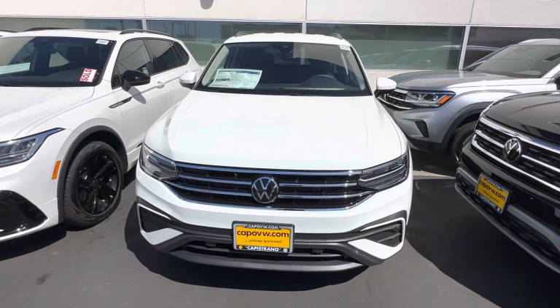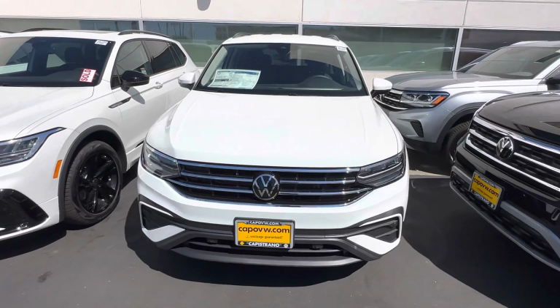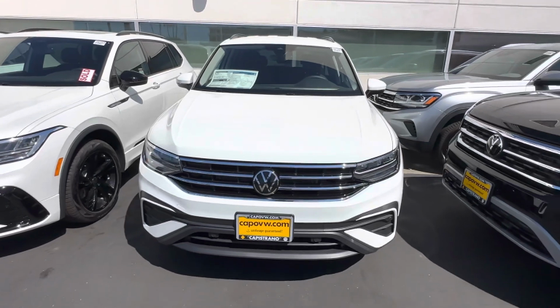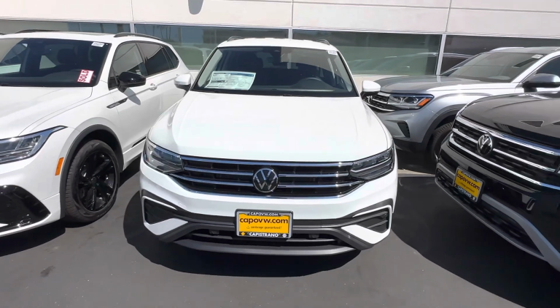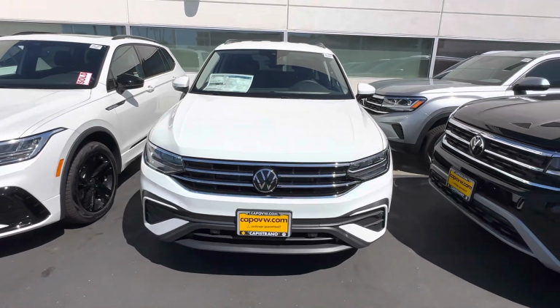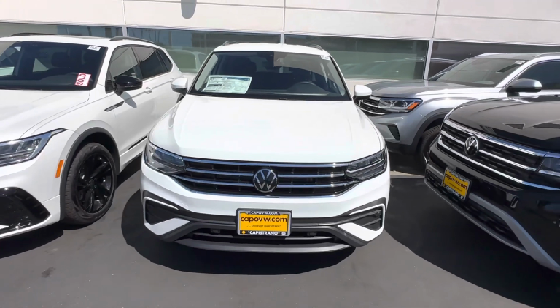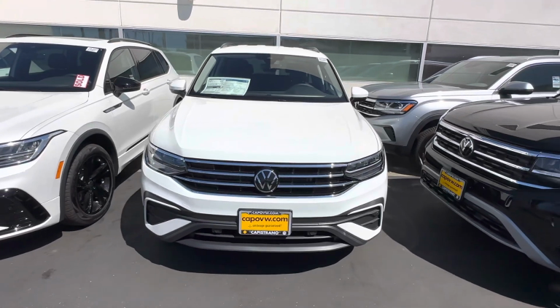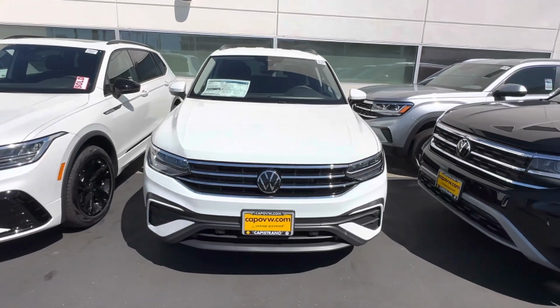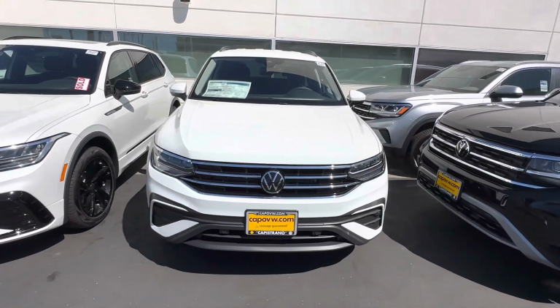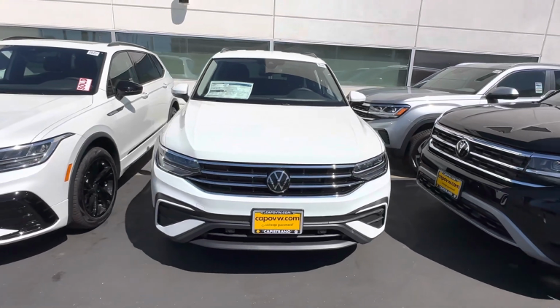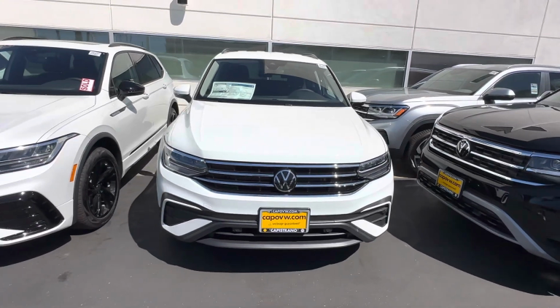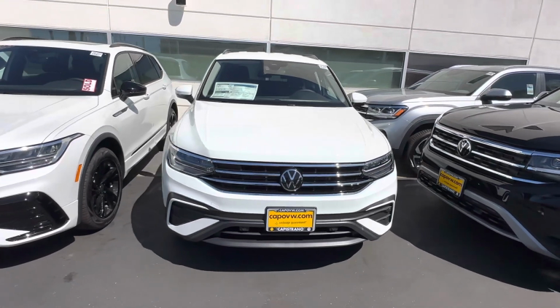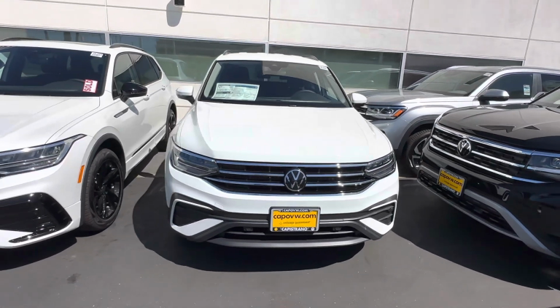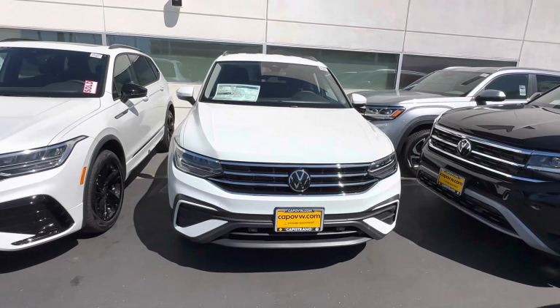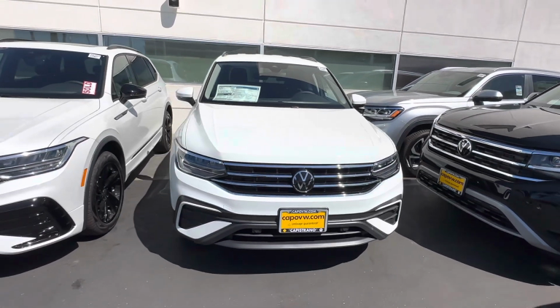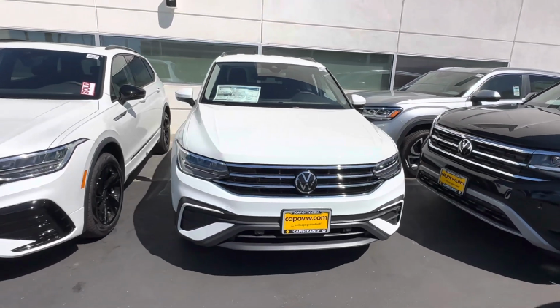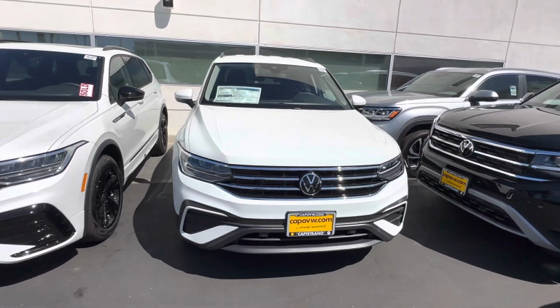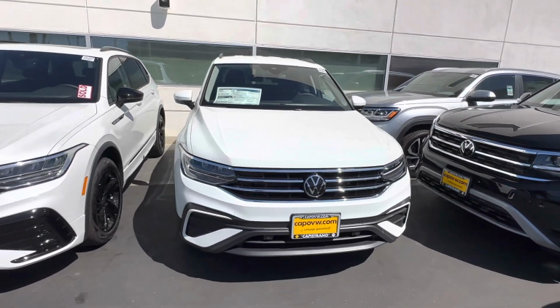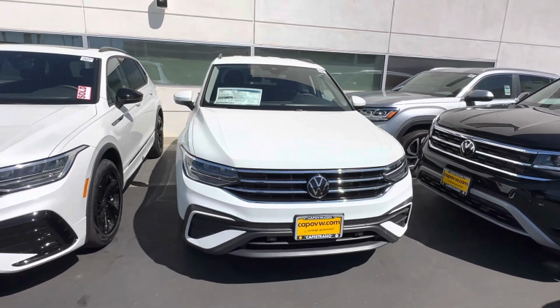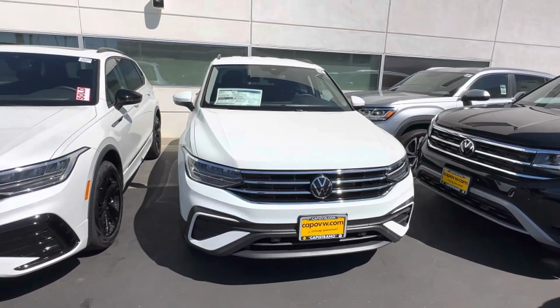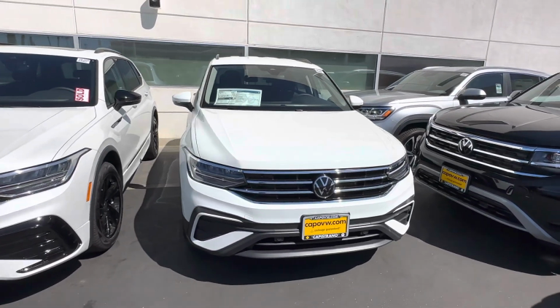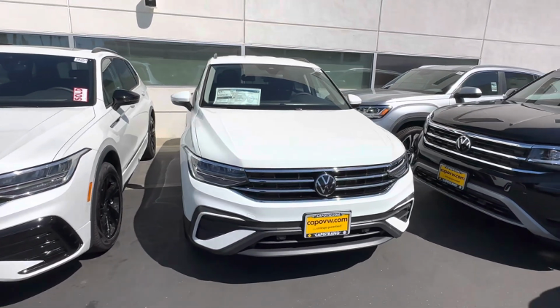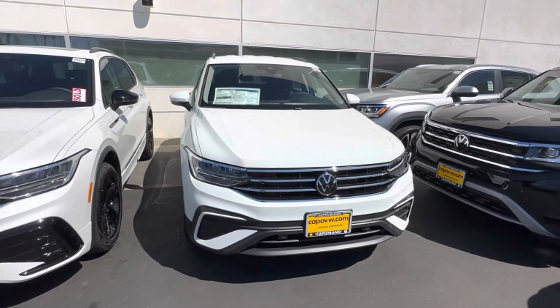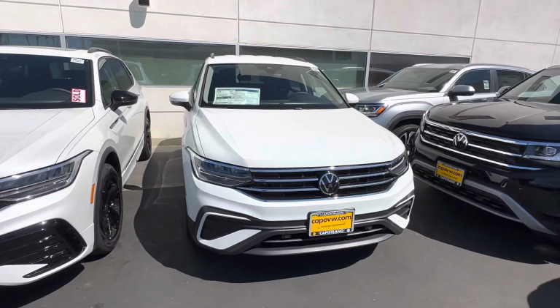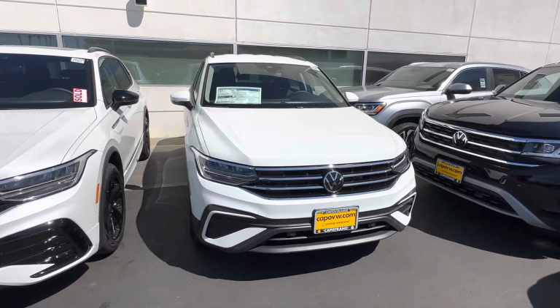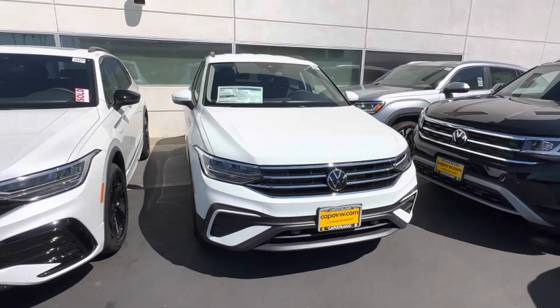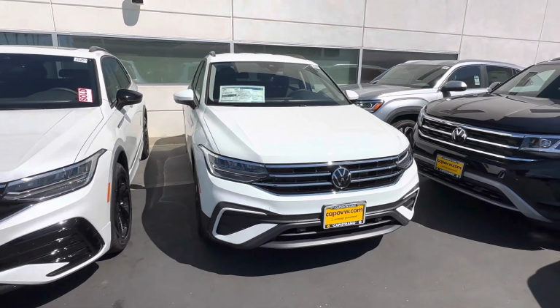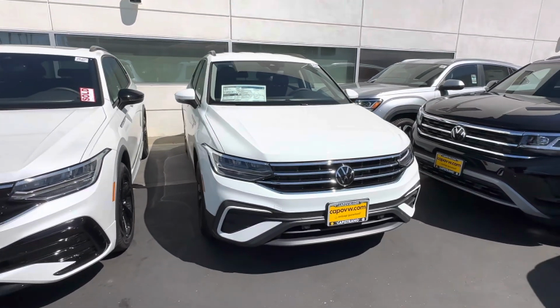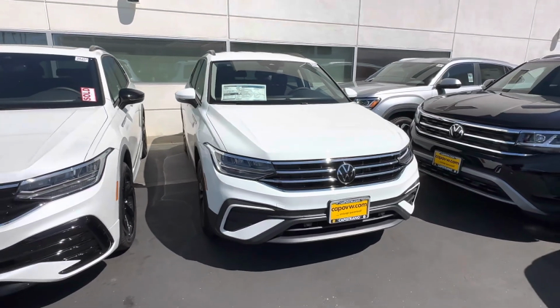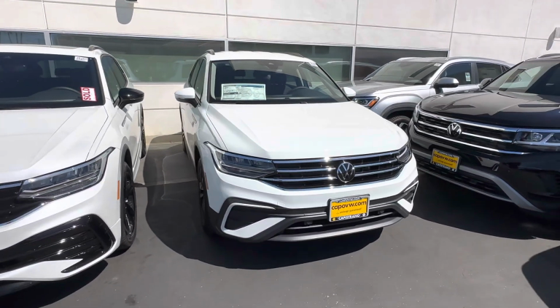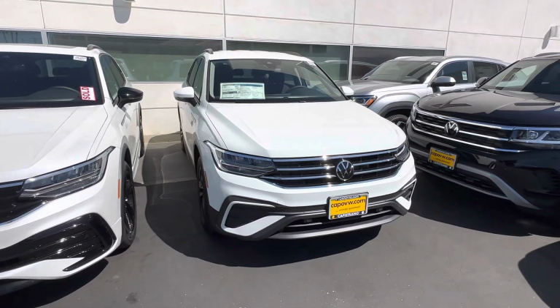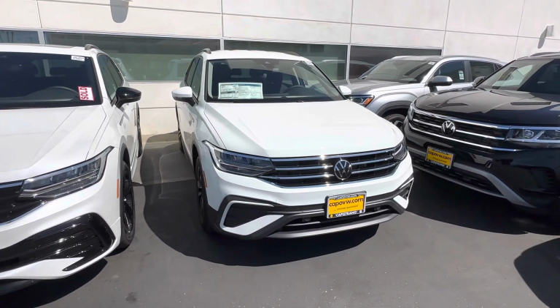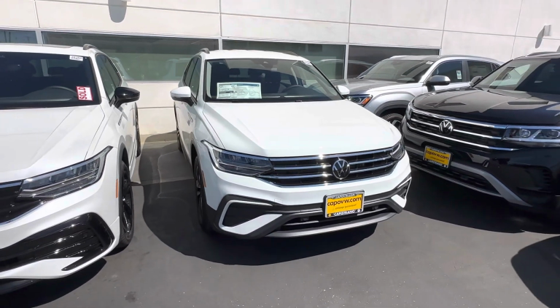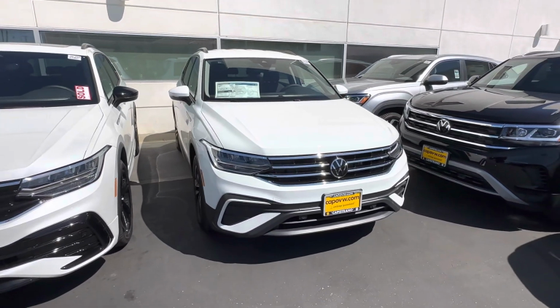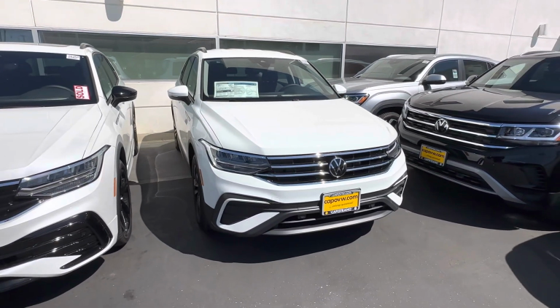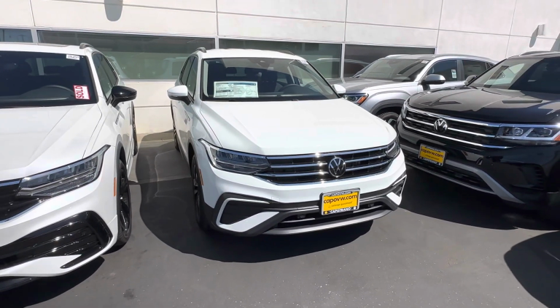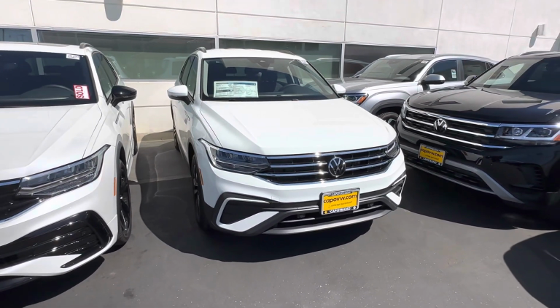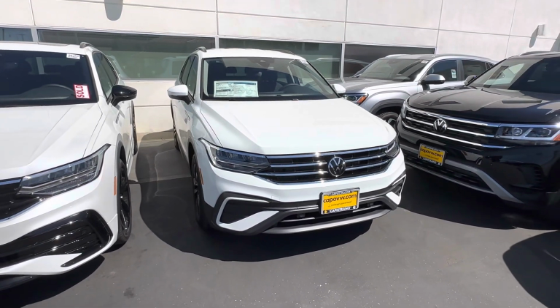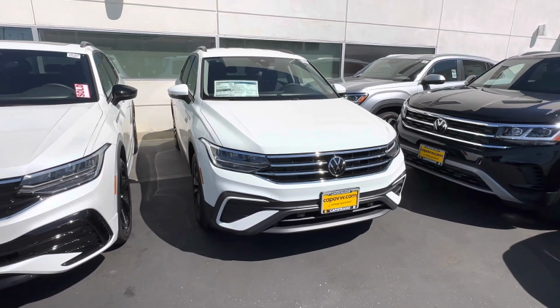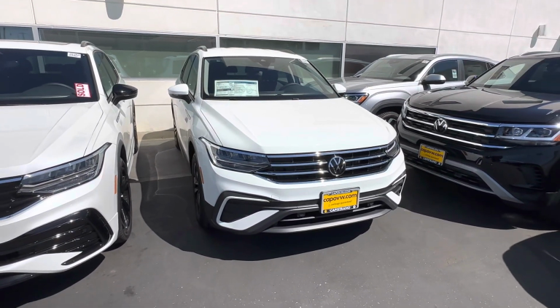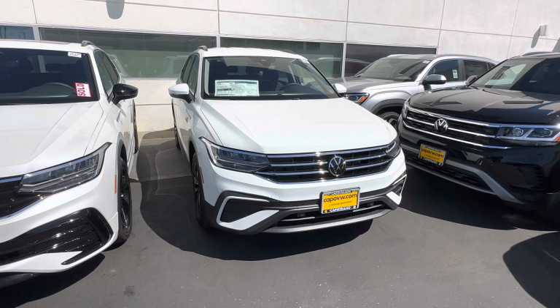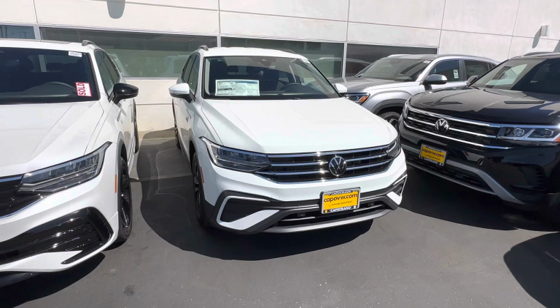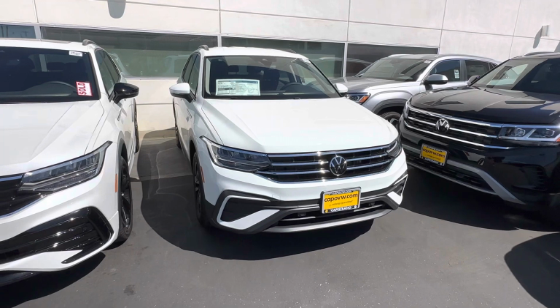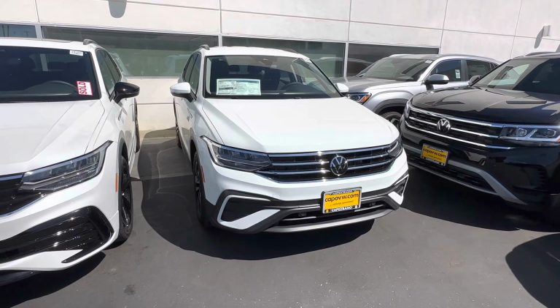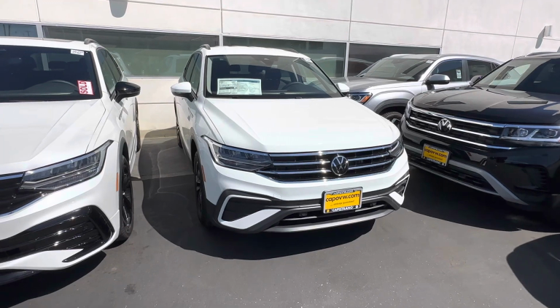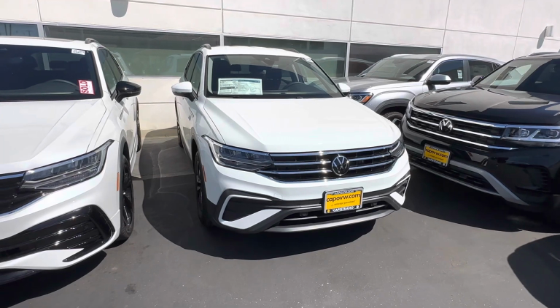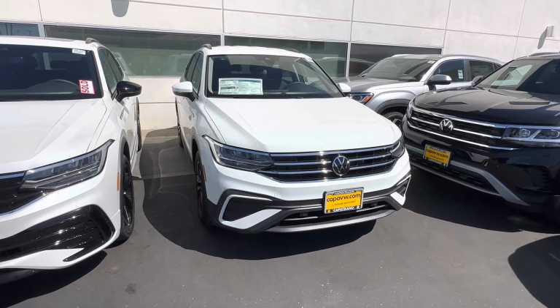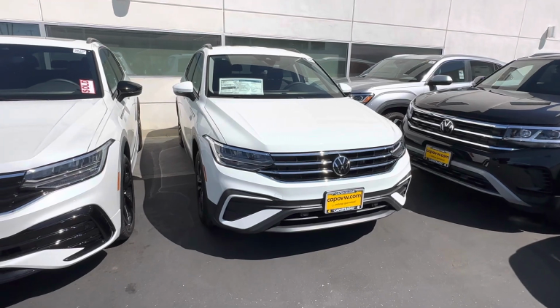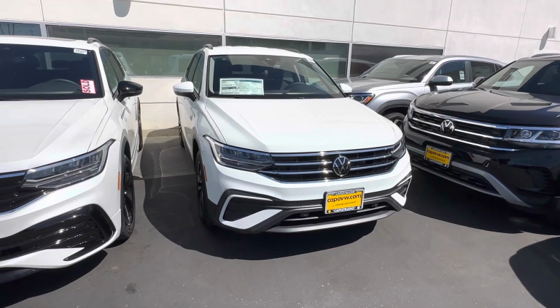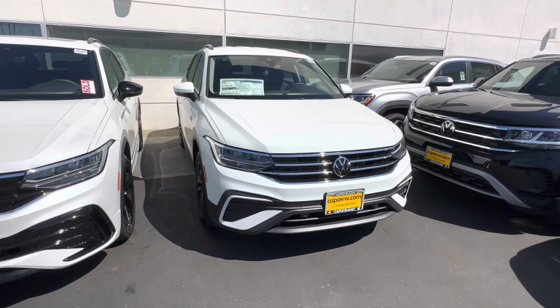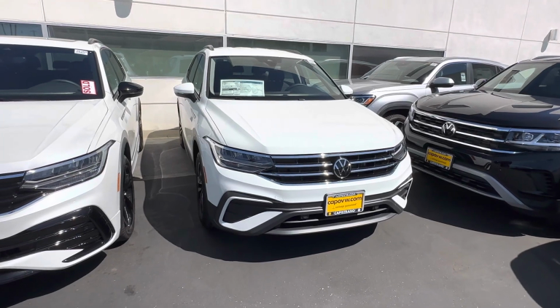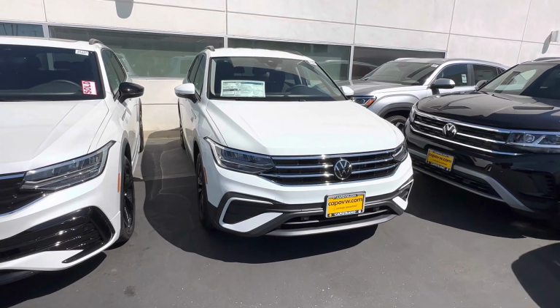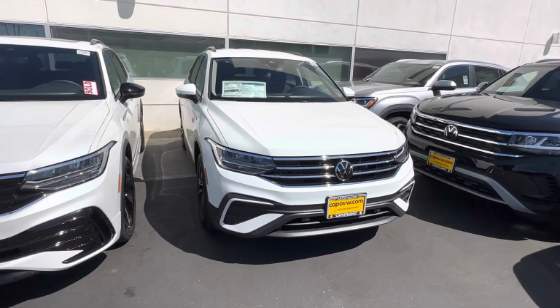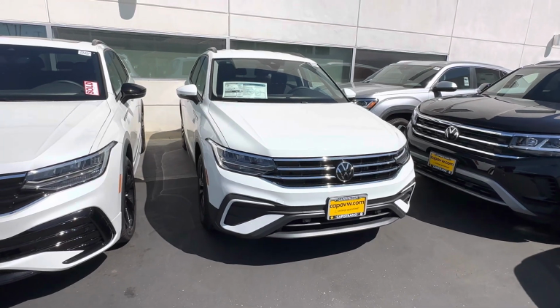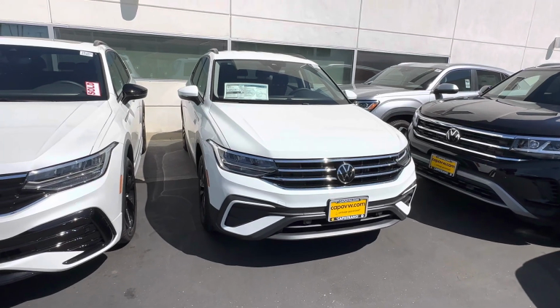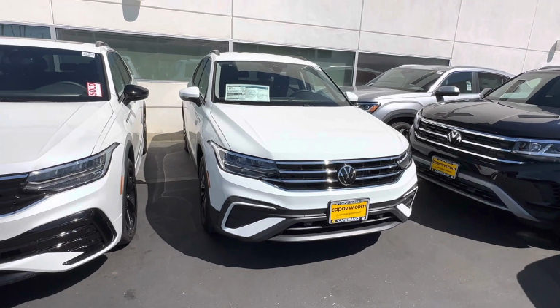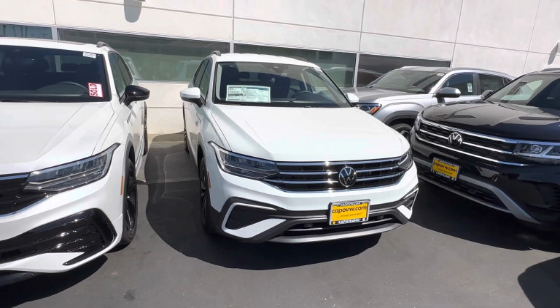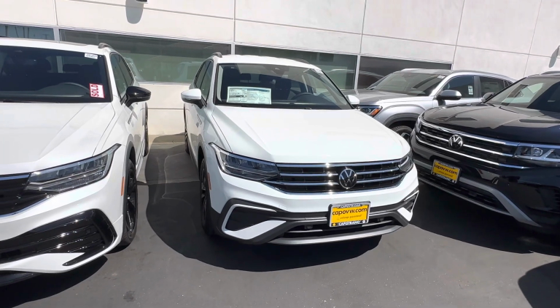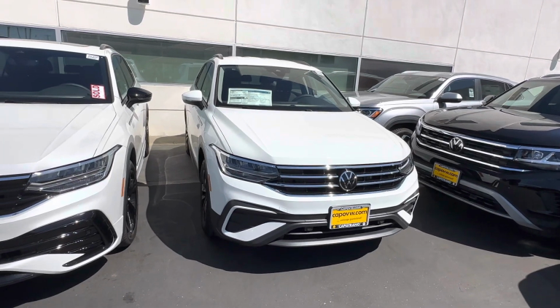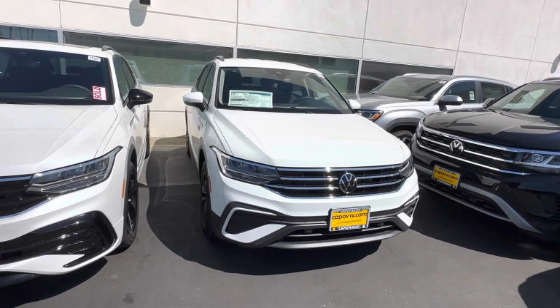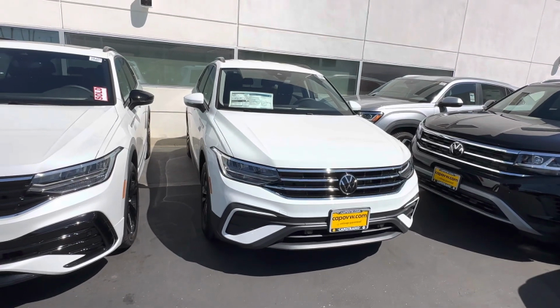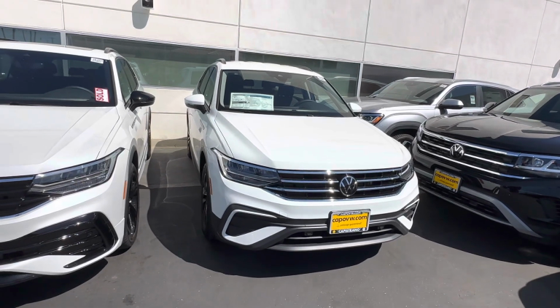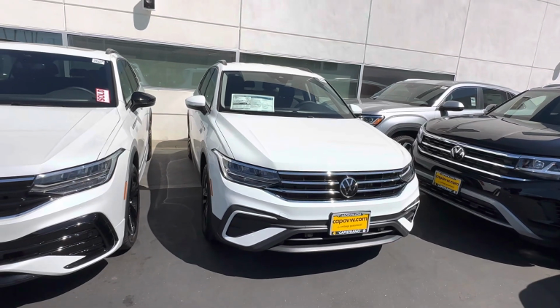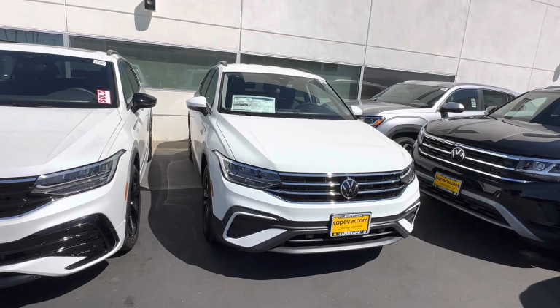We do have quite a few Tiguans — we have this one and a couple of other ones. But I know you're interested in the white one, so I just wanted to do a video introduction, introduce myself, and show you a little bit of the car.